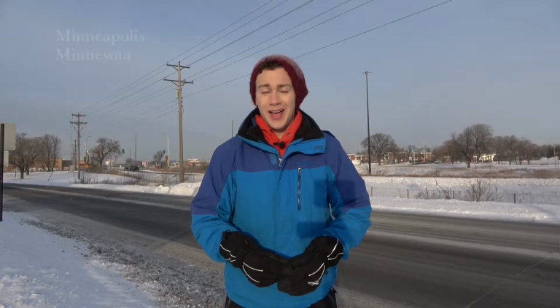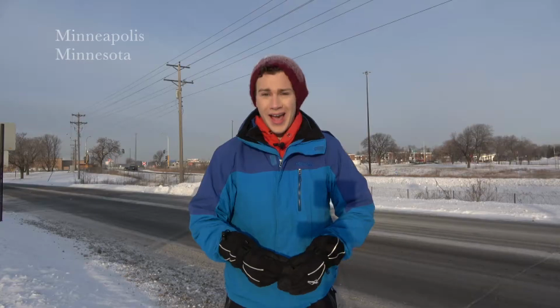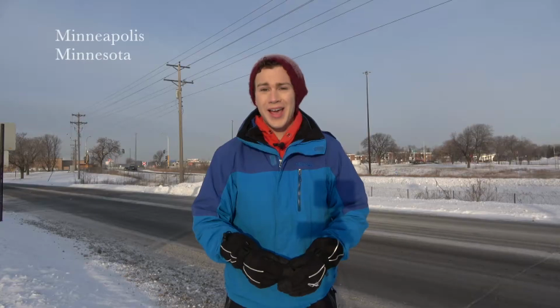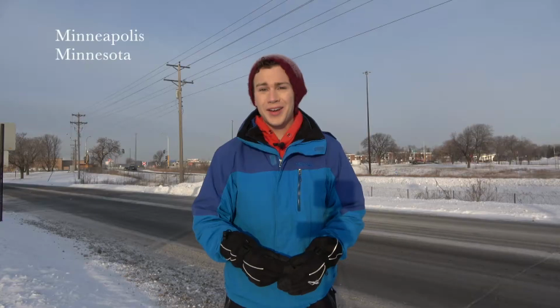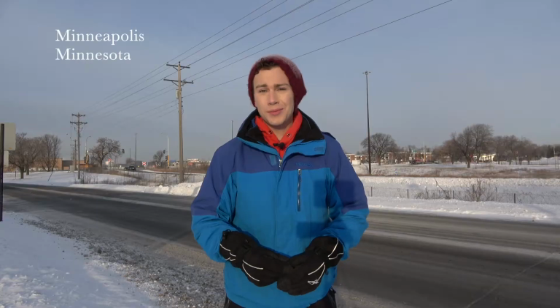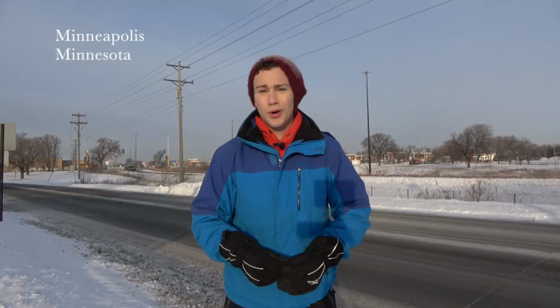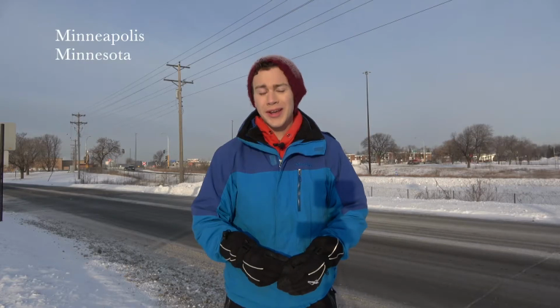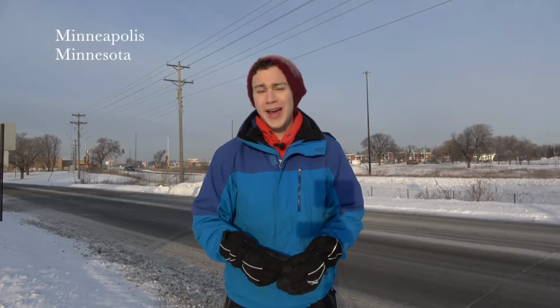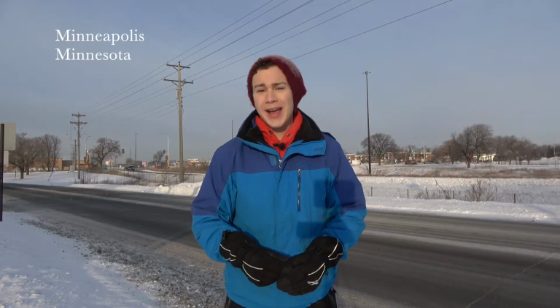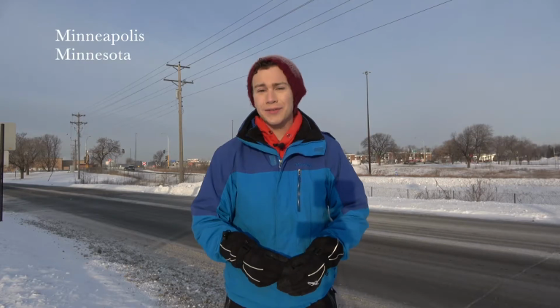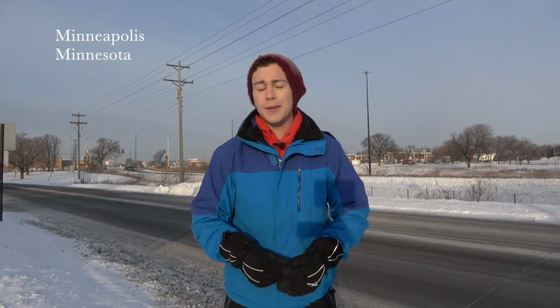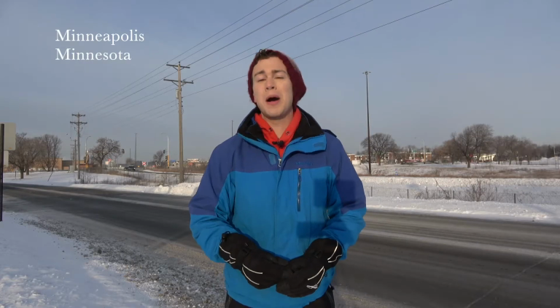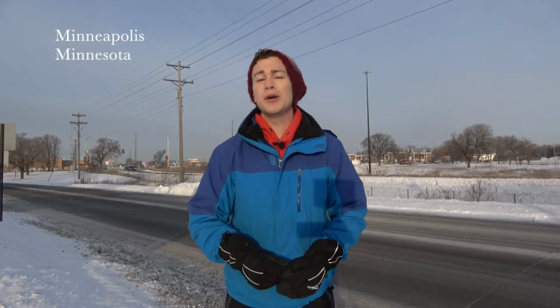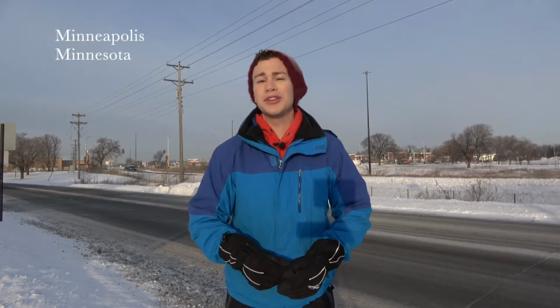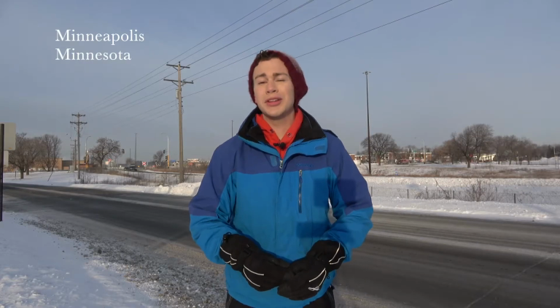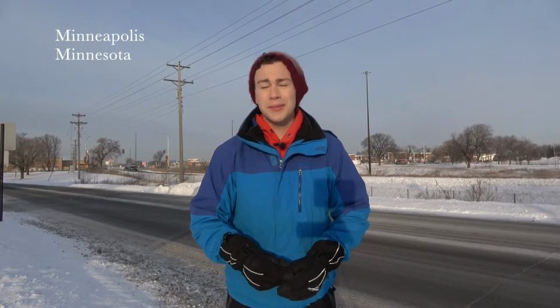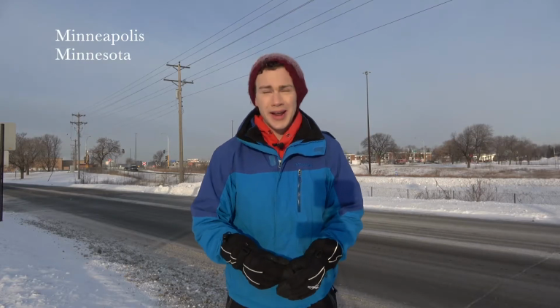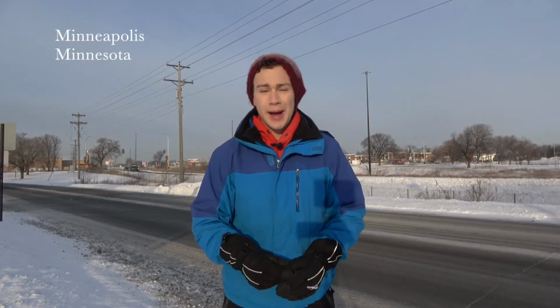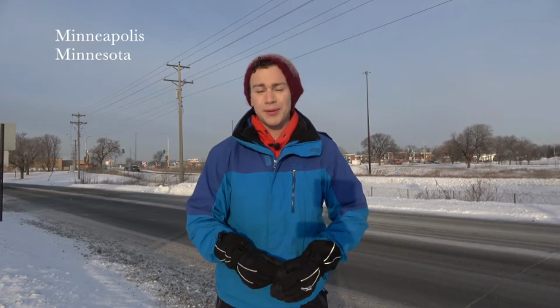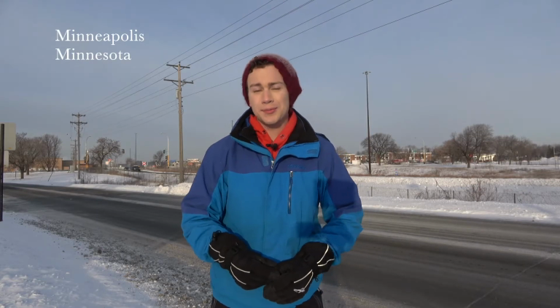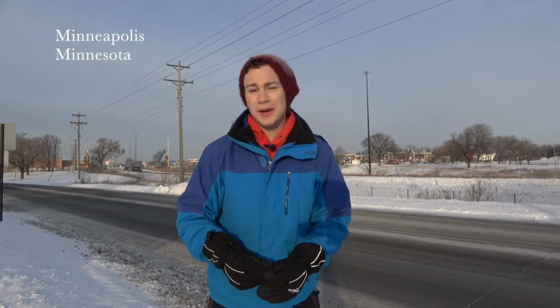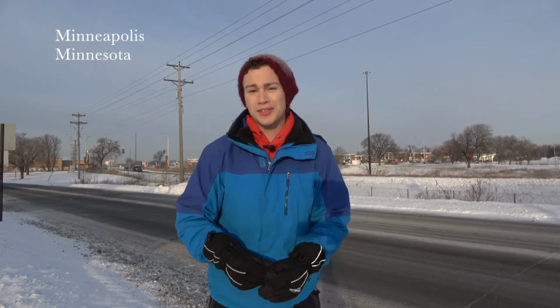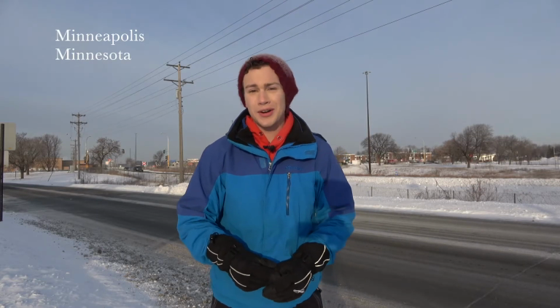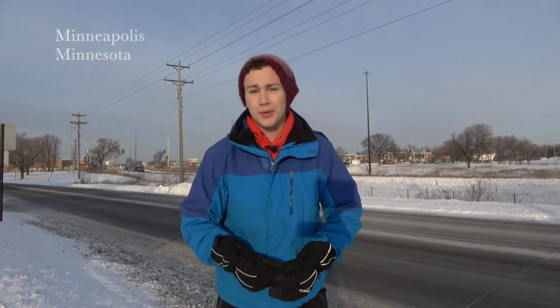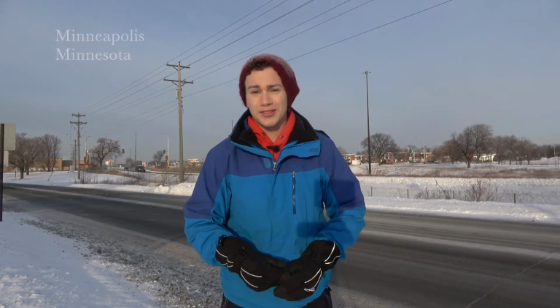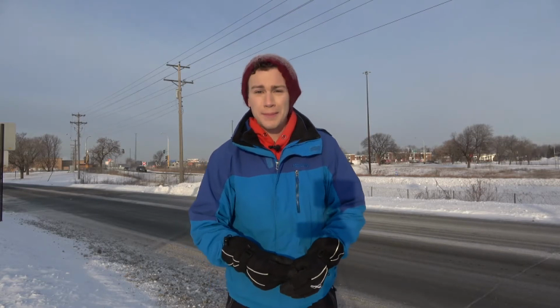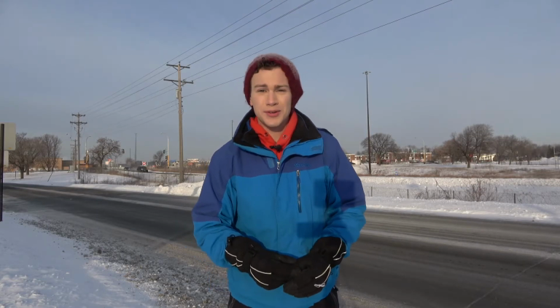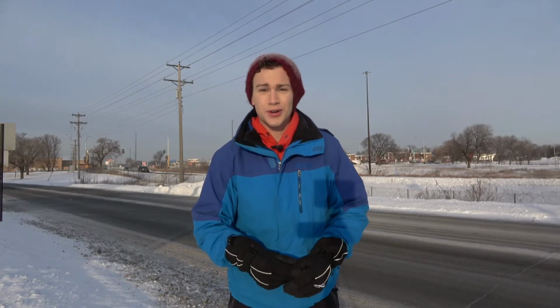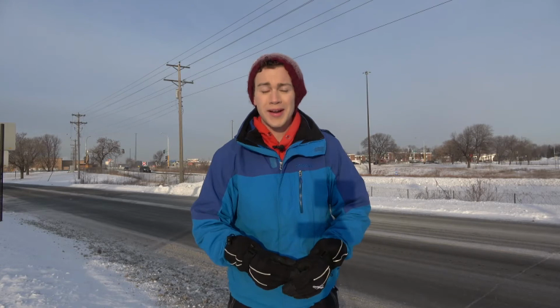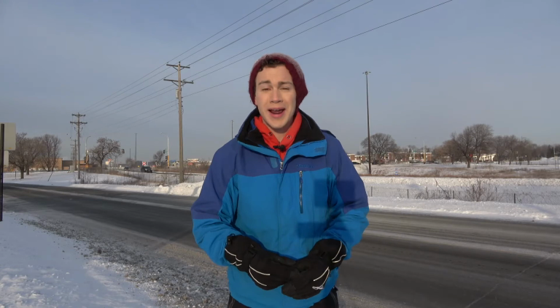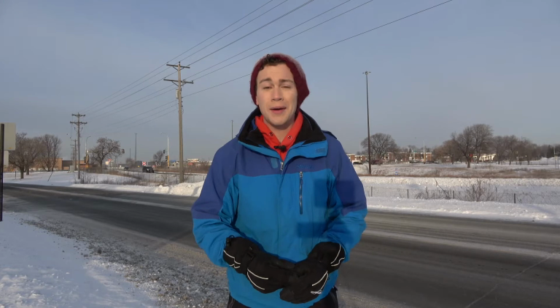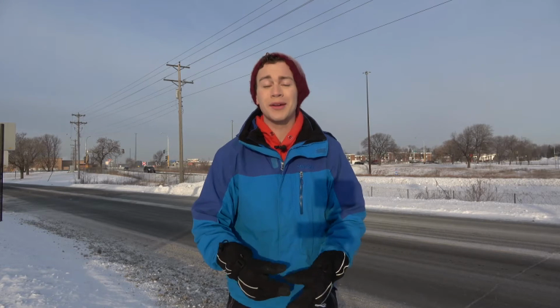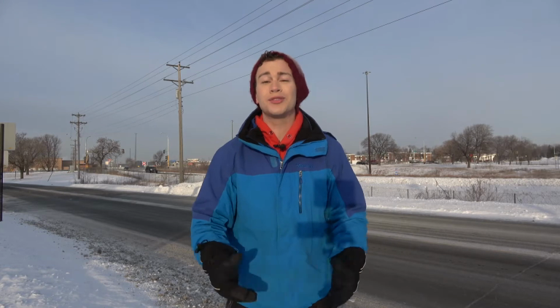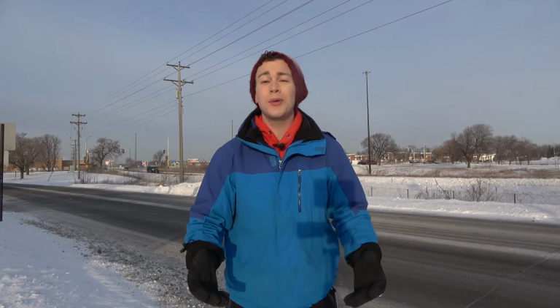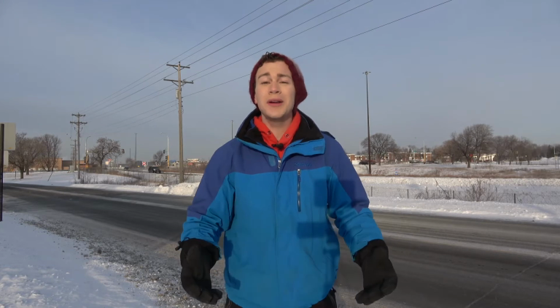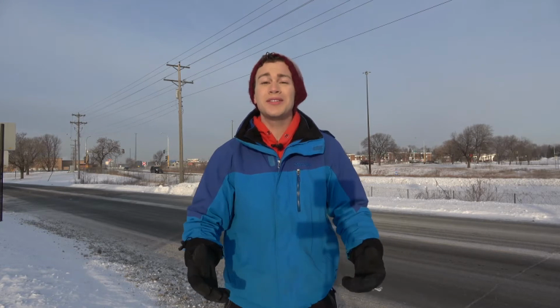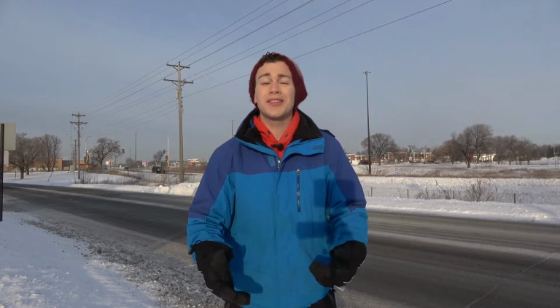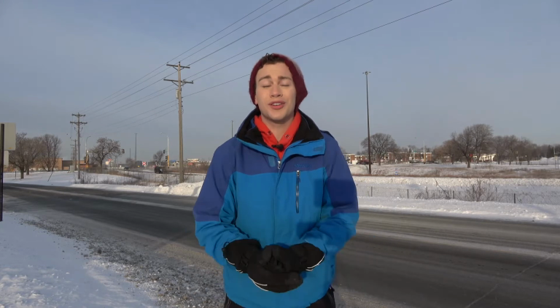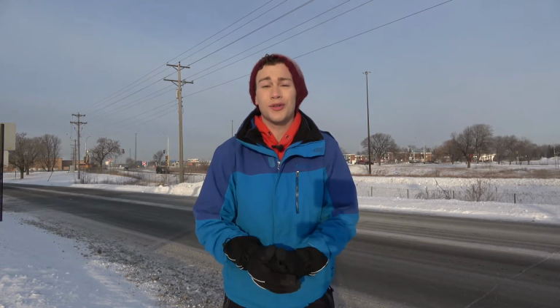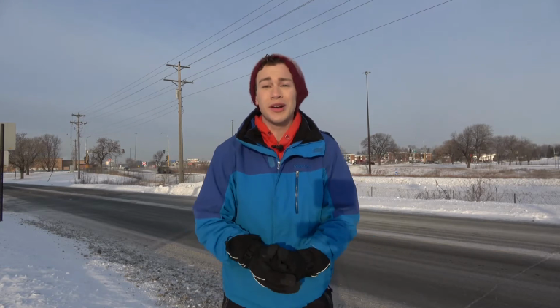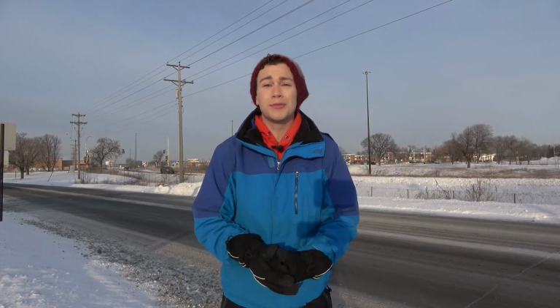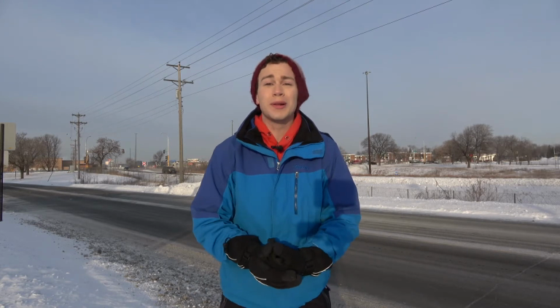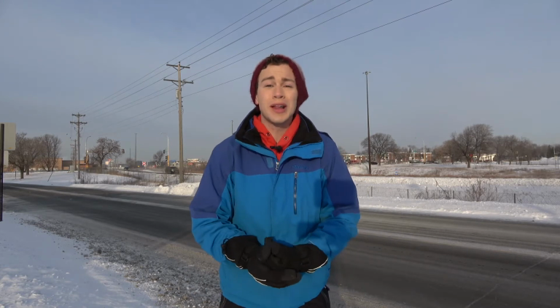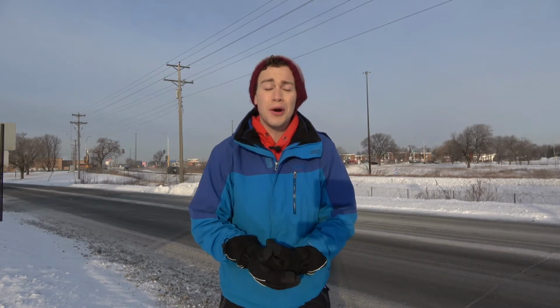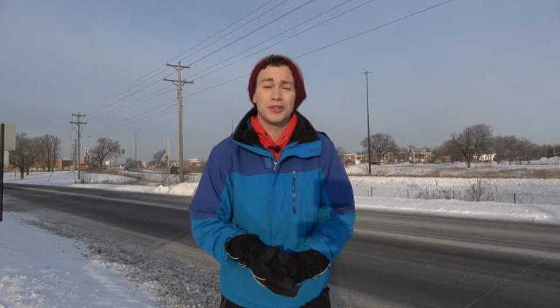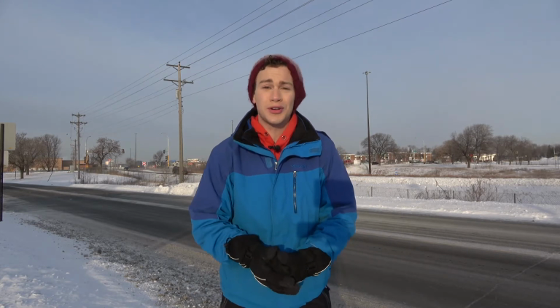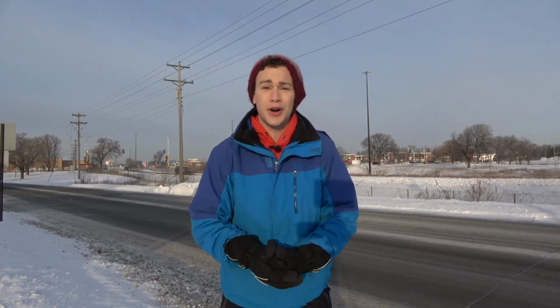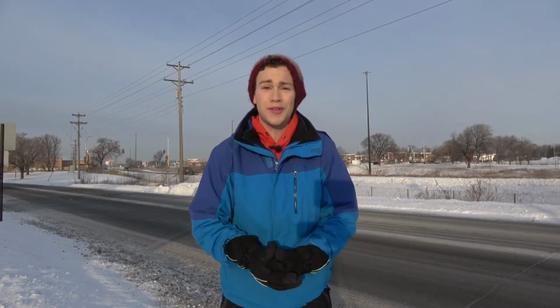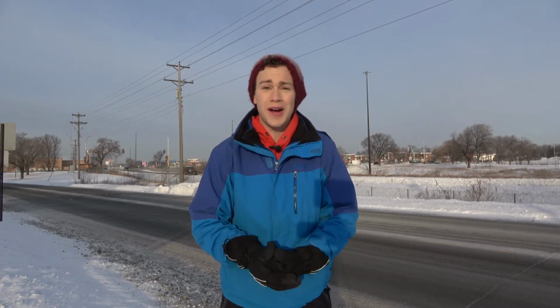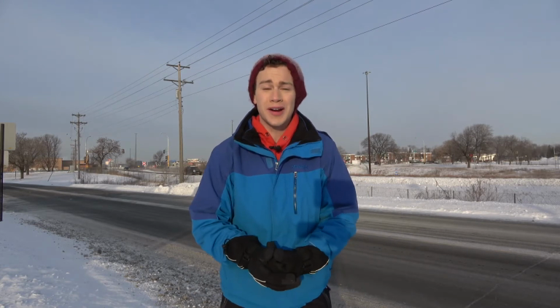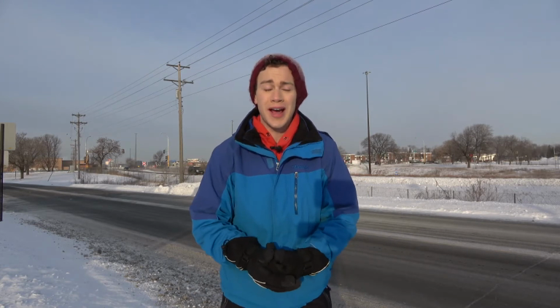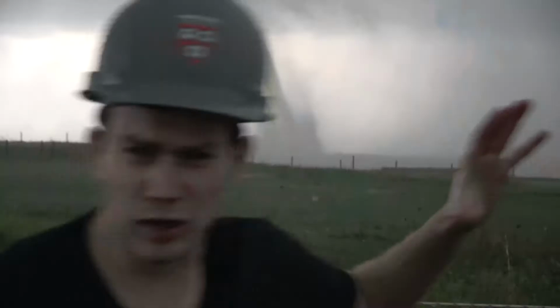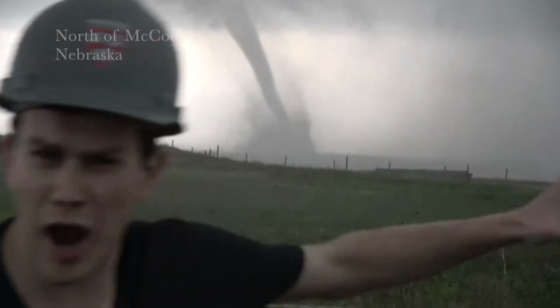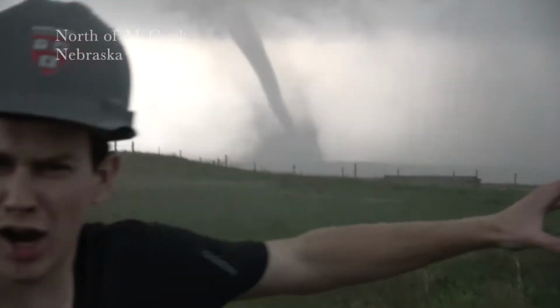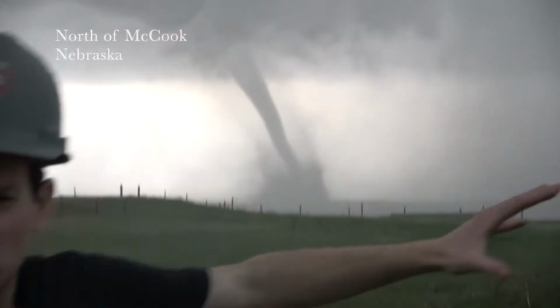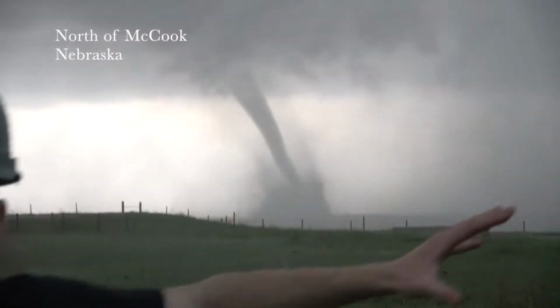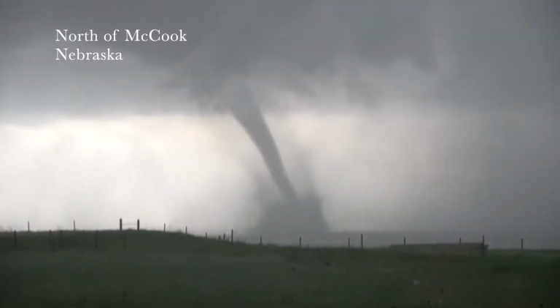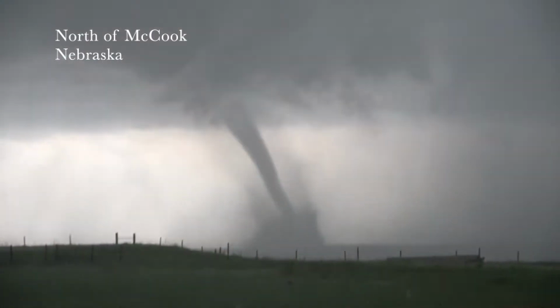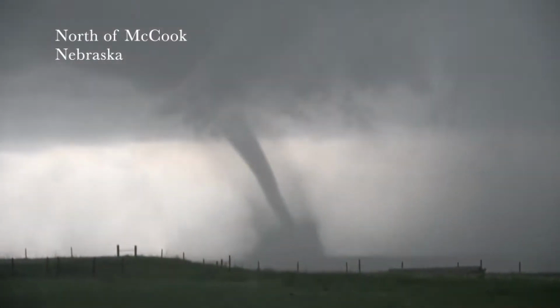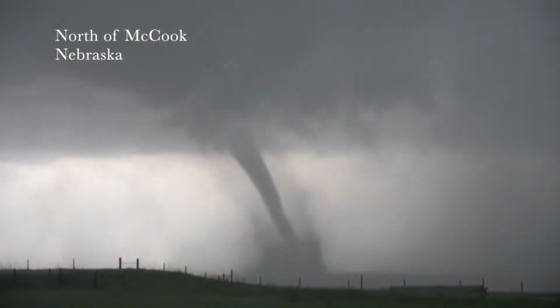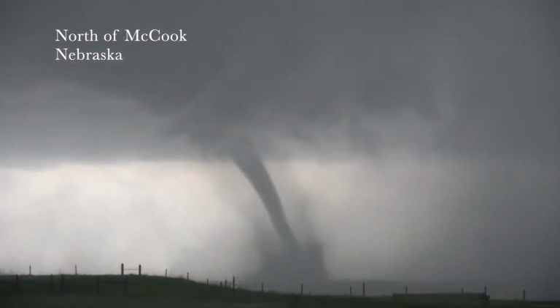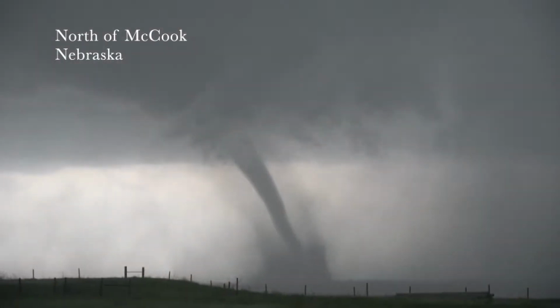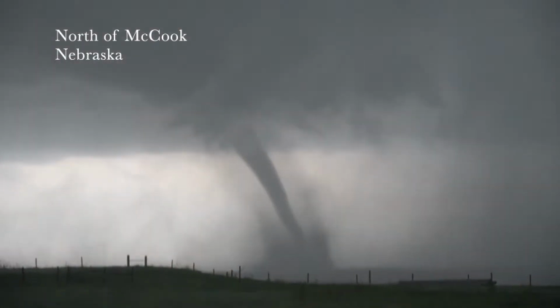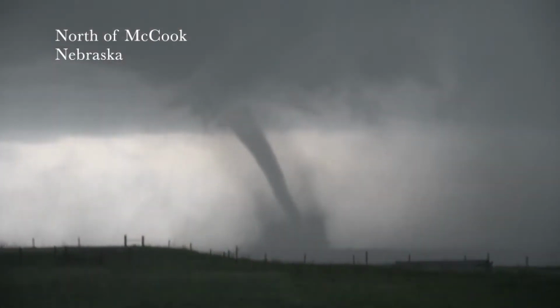Good morning, gang, from a bone-chilling Minneapolis, Minnesota. The temperature right now is 26 degrees below zero Fahrenheit. Large tornado on the ground, north of the cook.